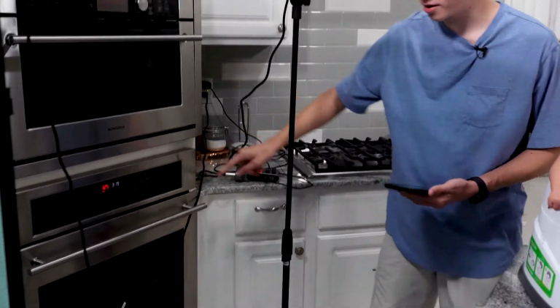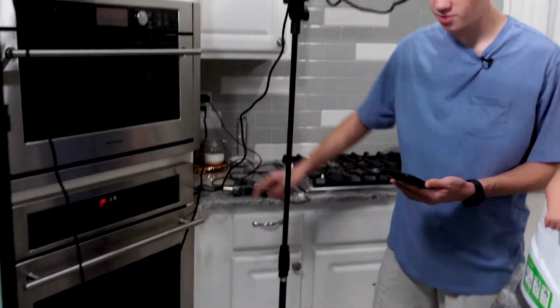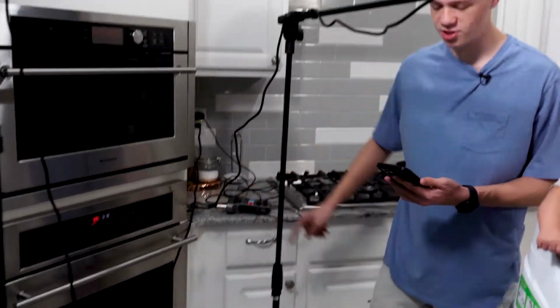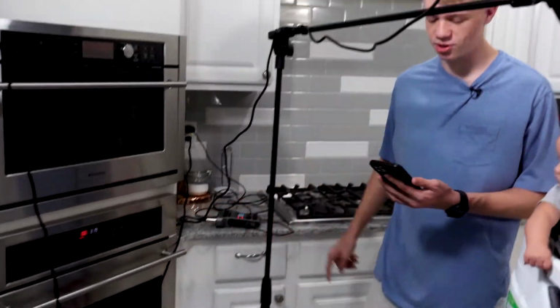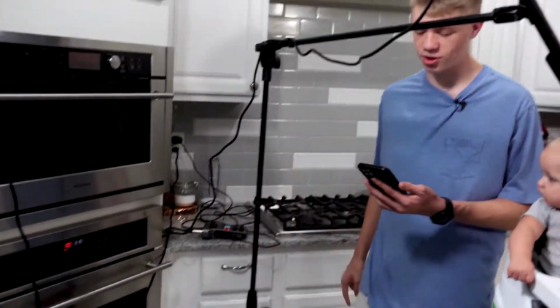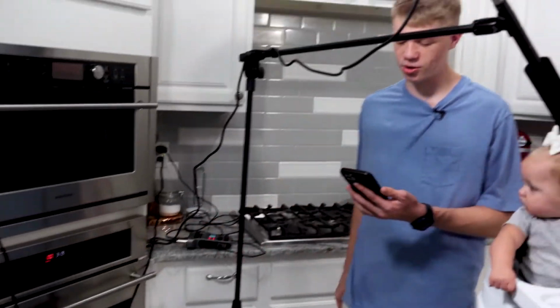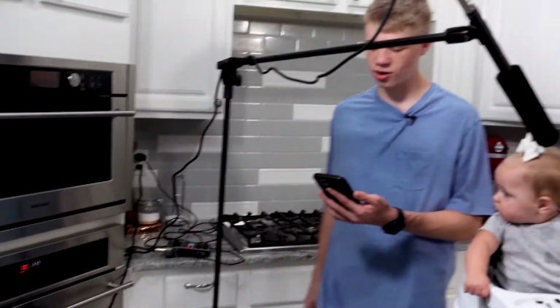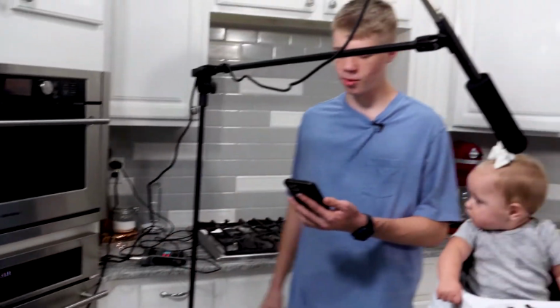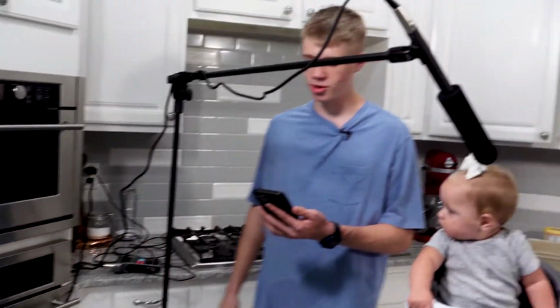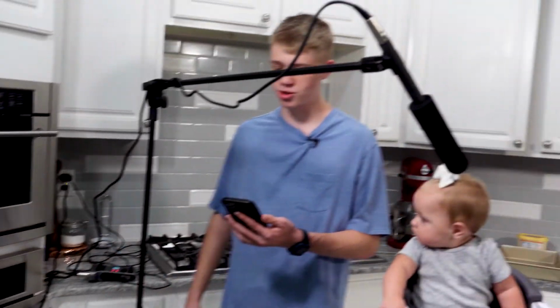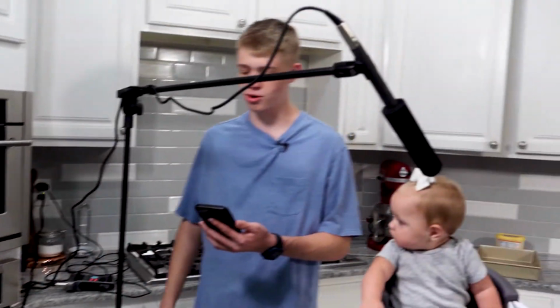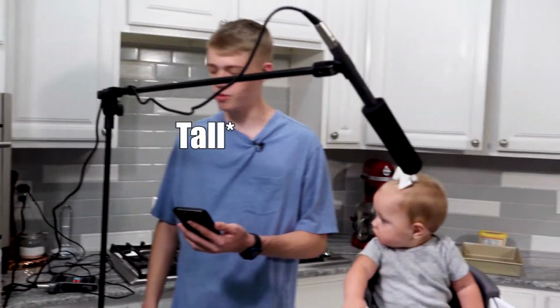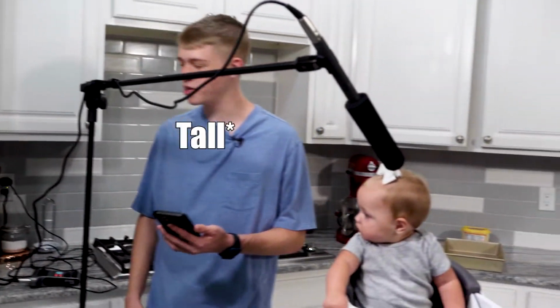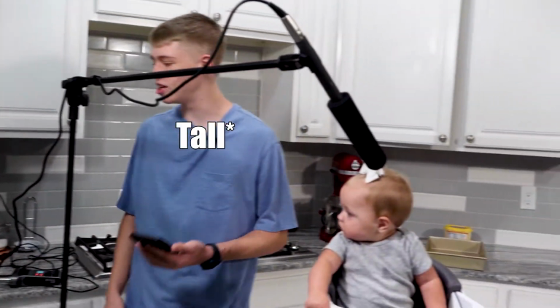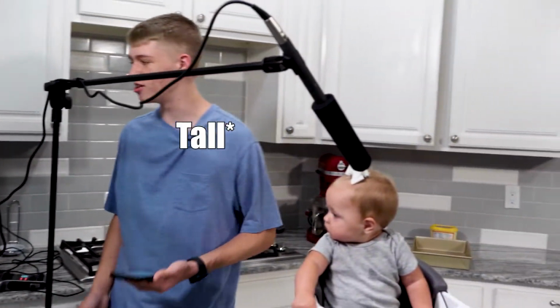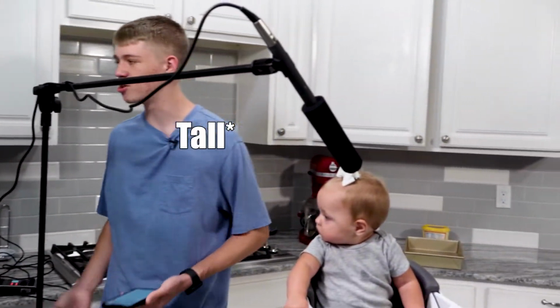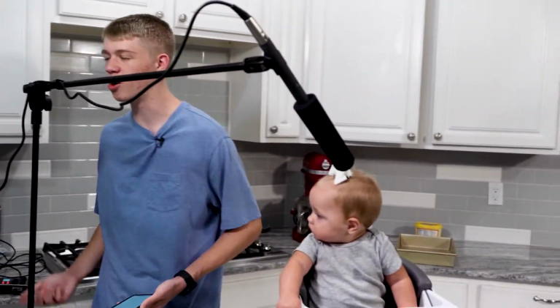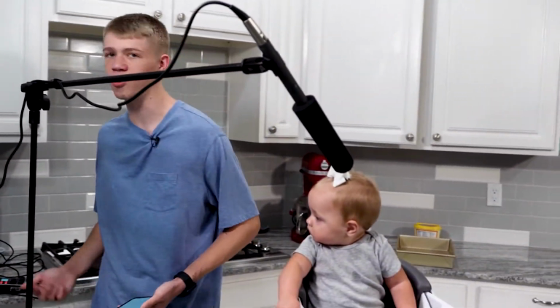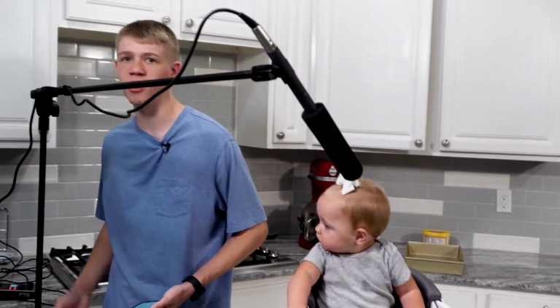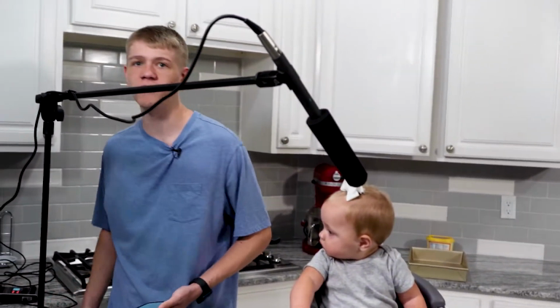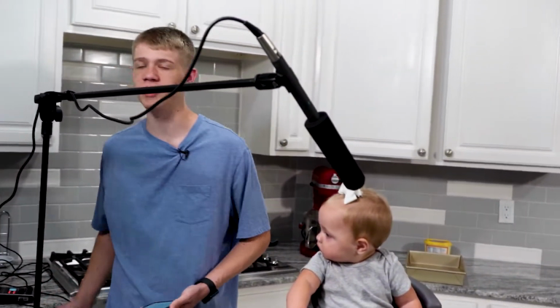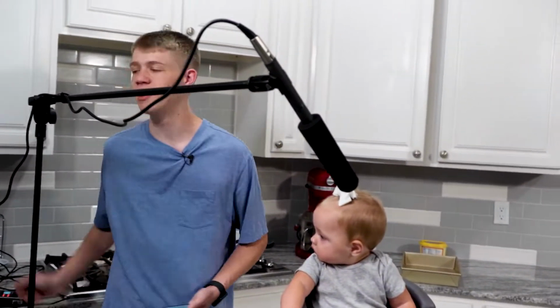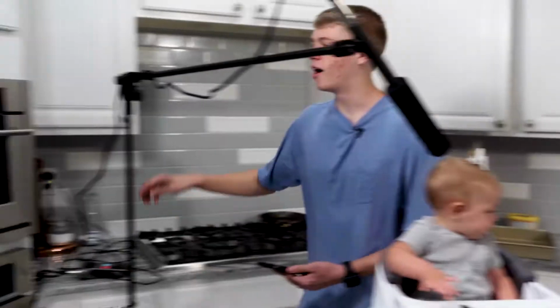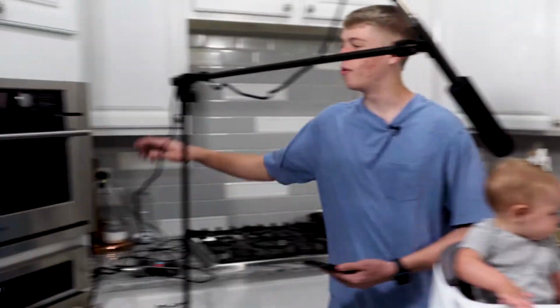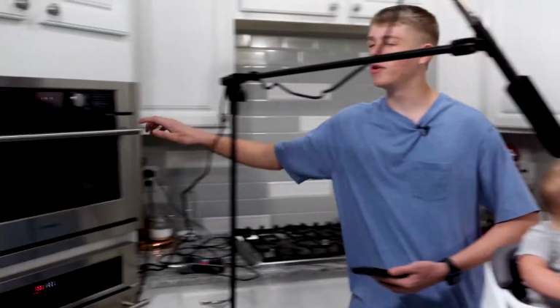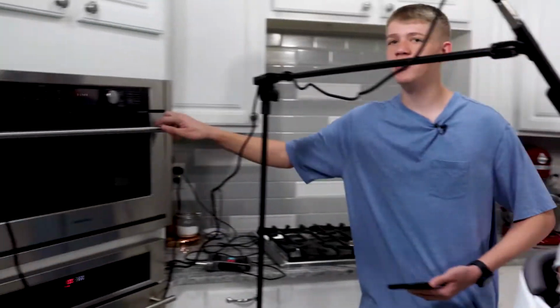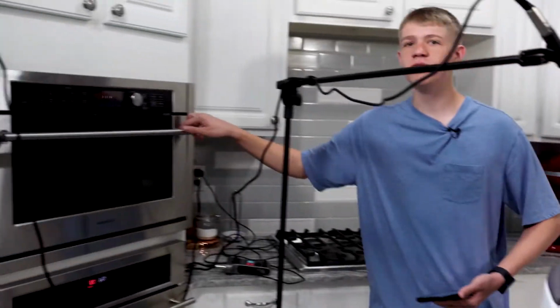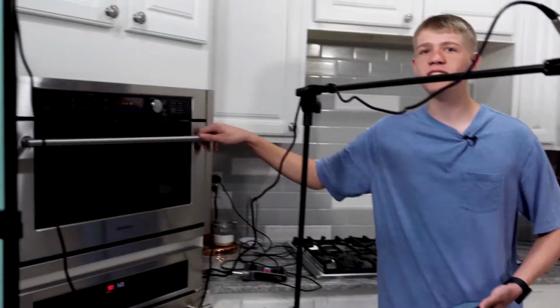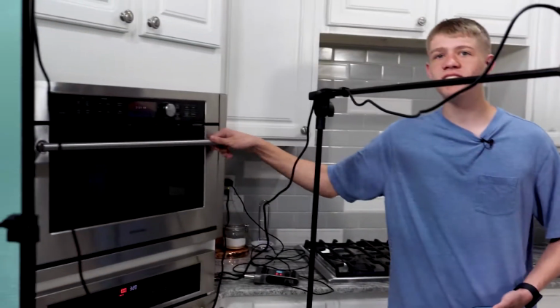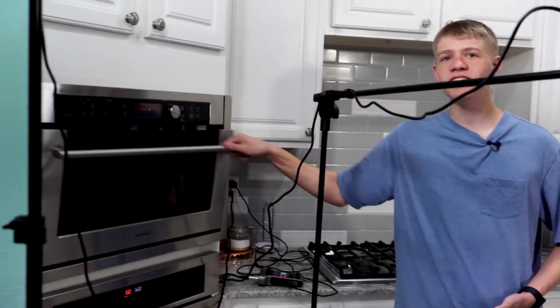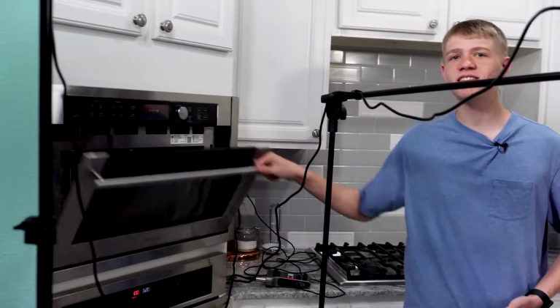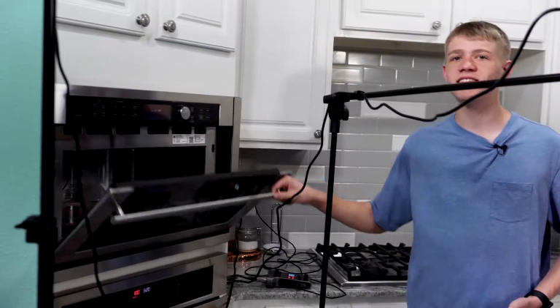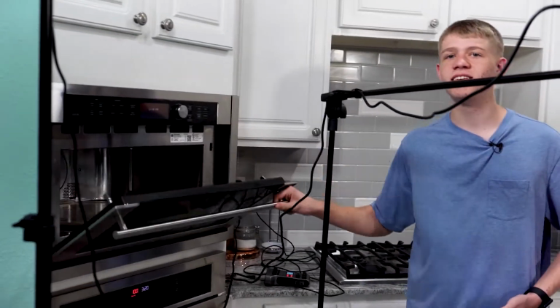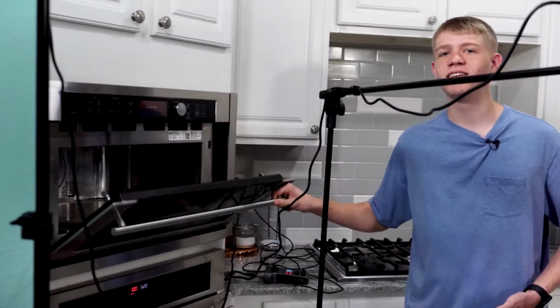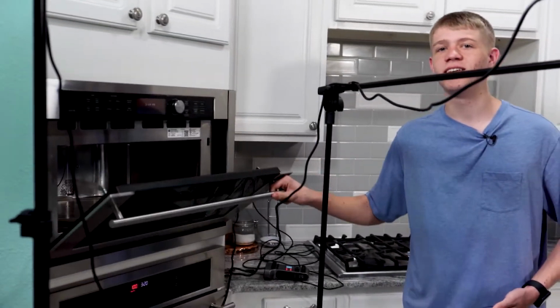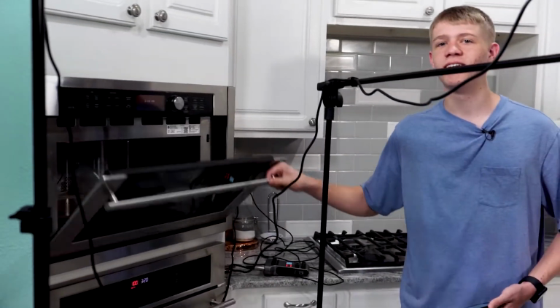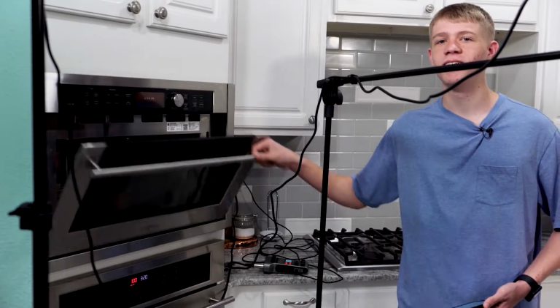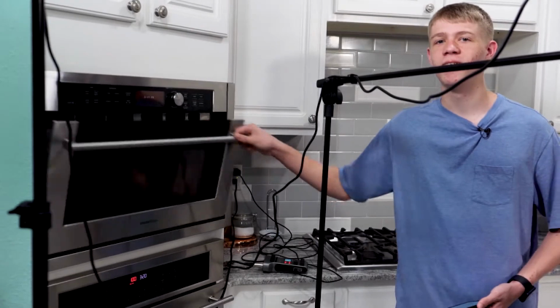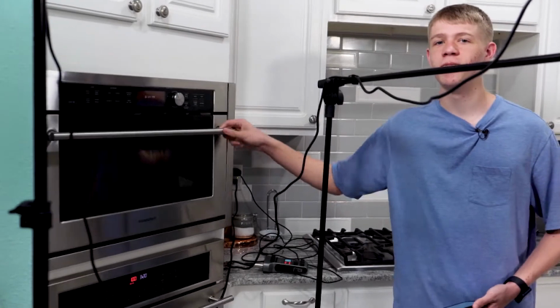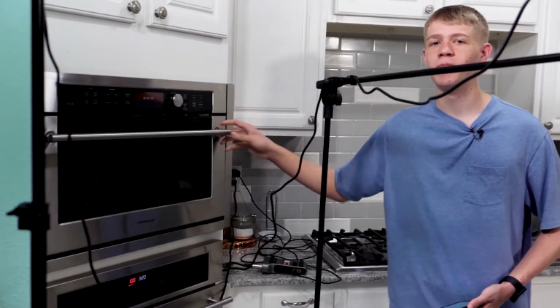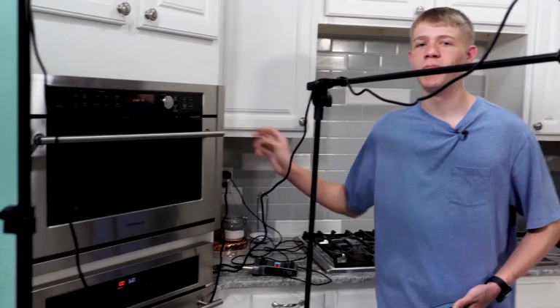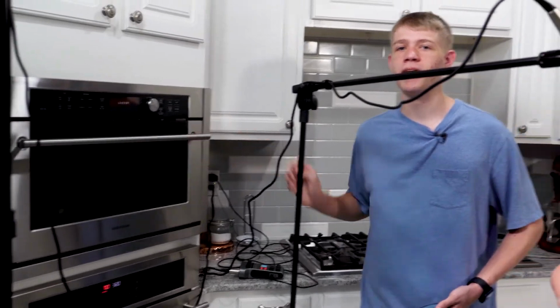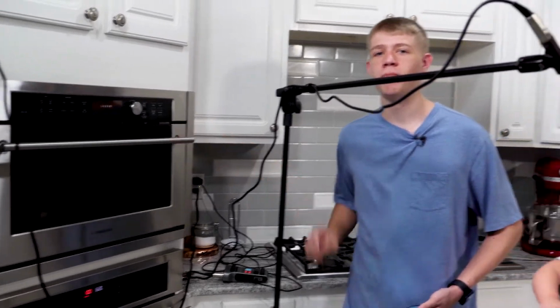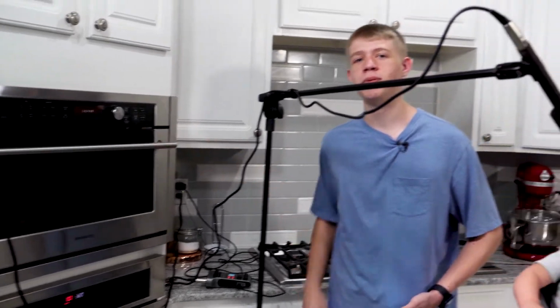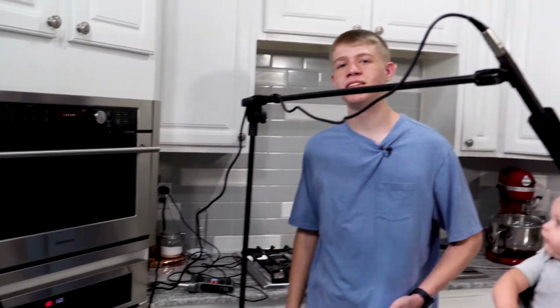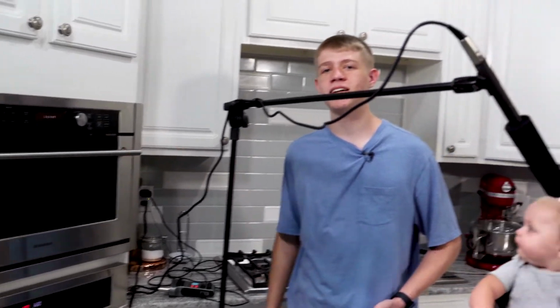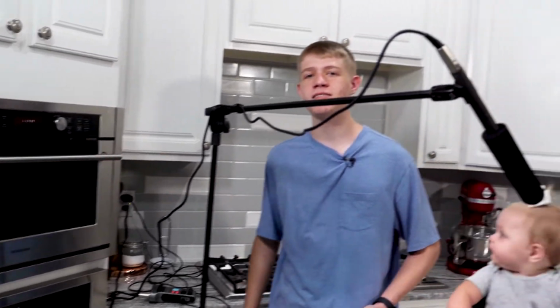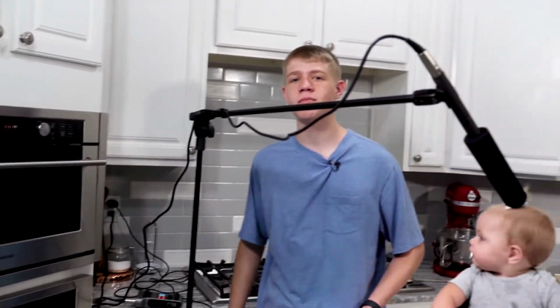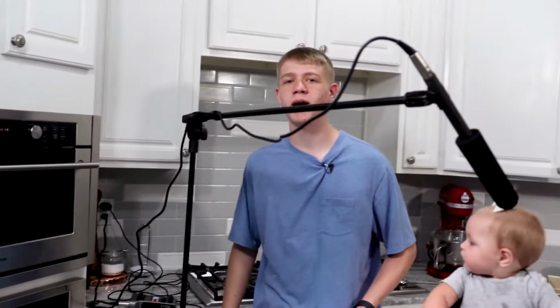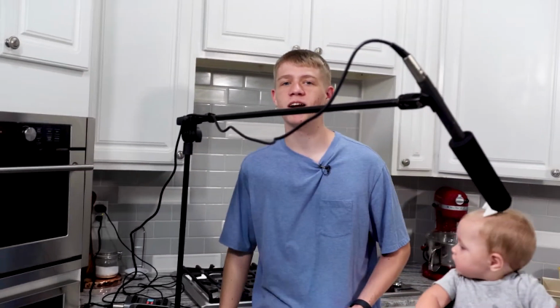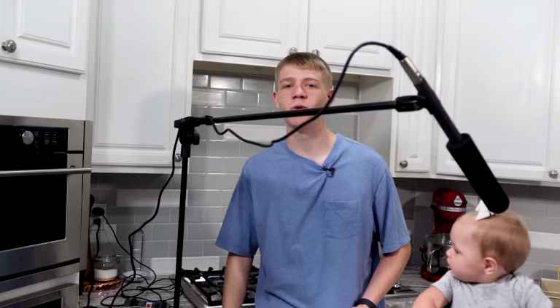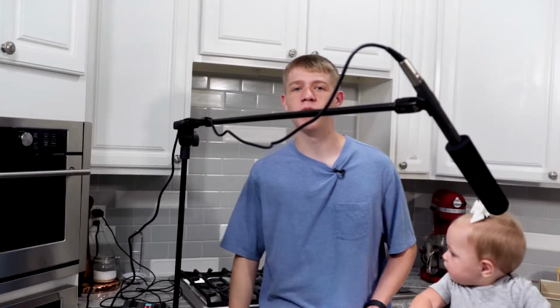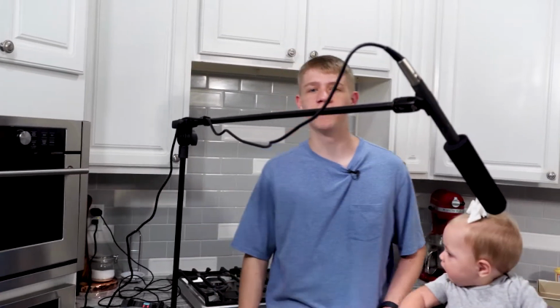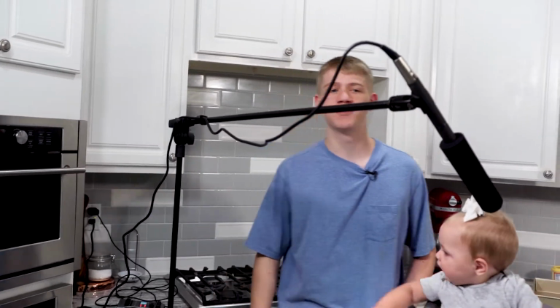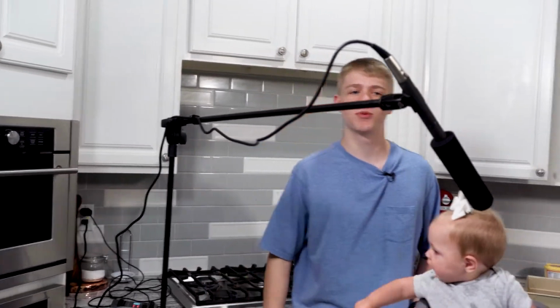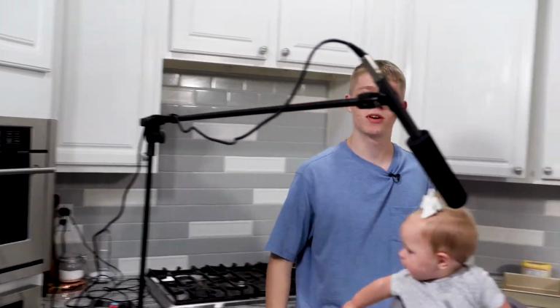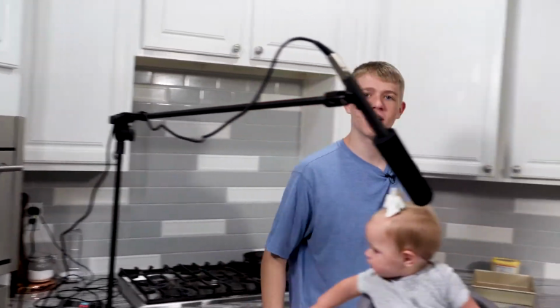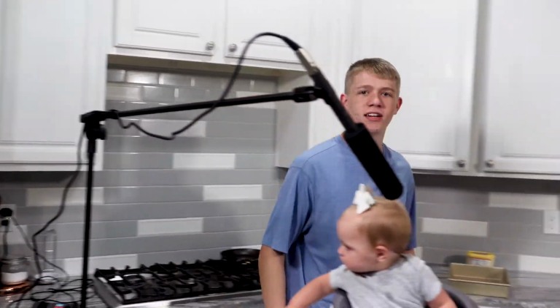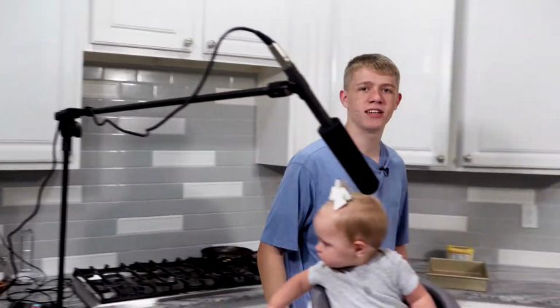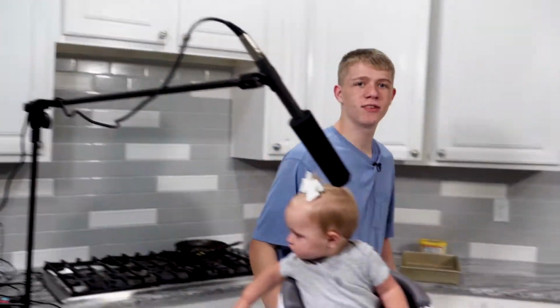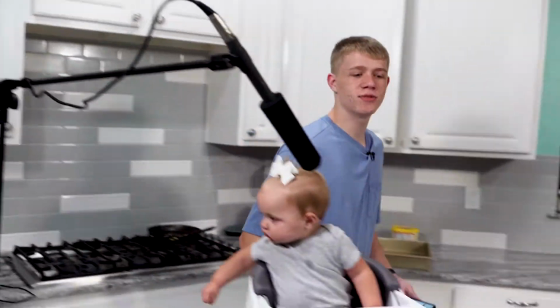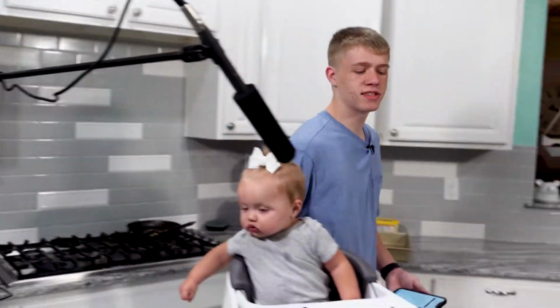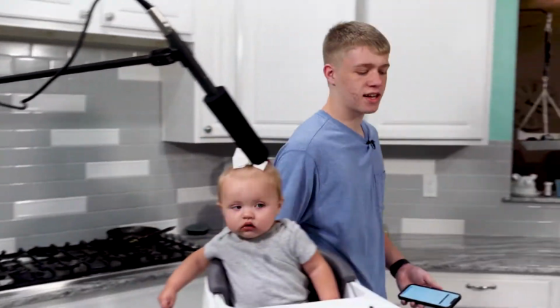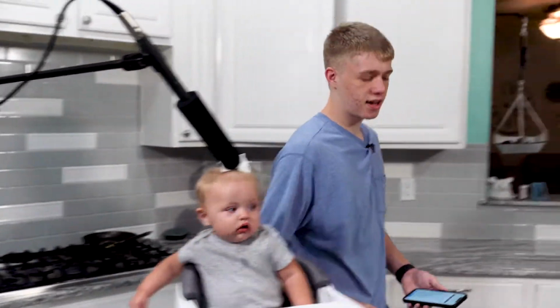I'm still incredibly short. We need a taller oven. I would use this, but that's a microwave, so we're not going to use that.